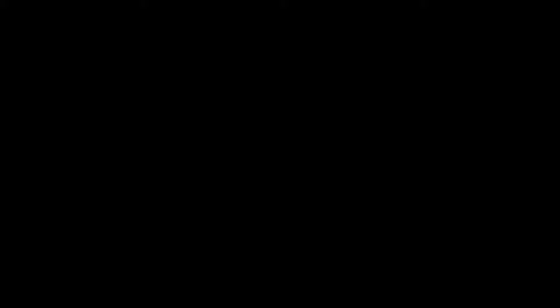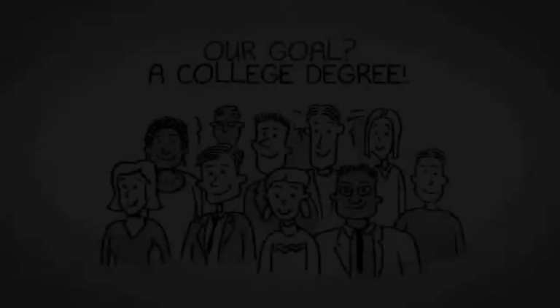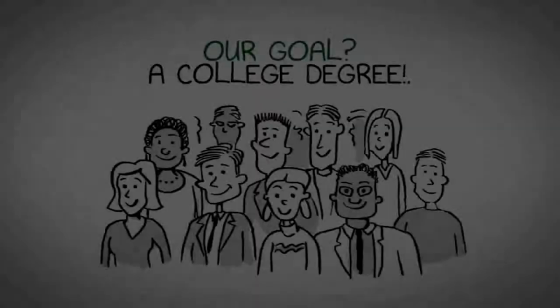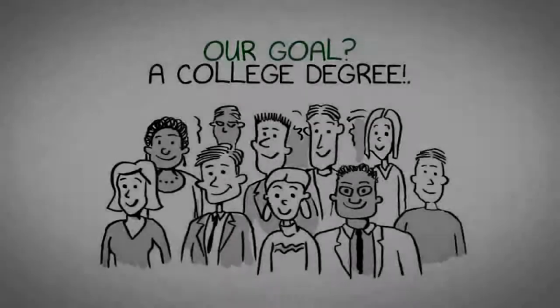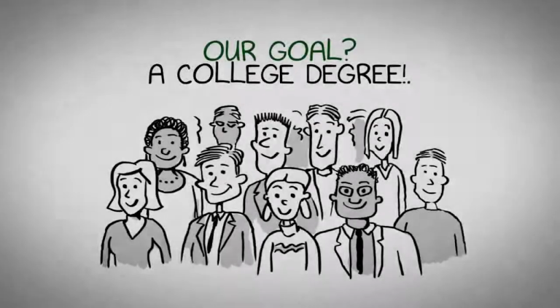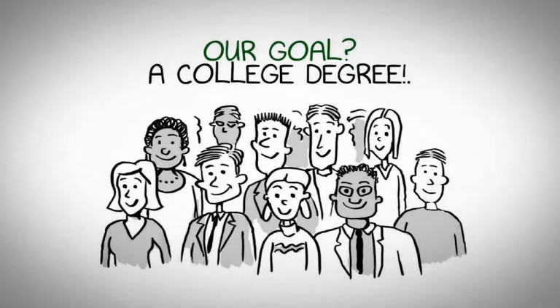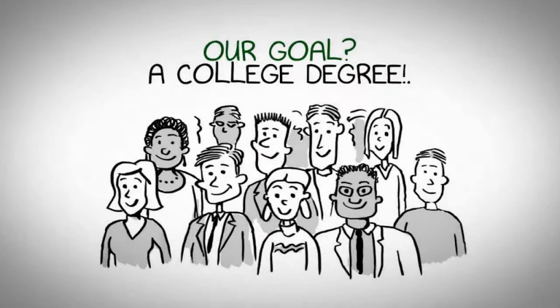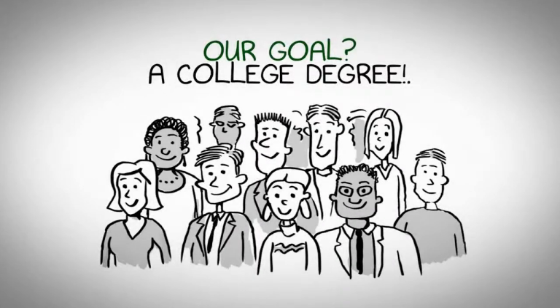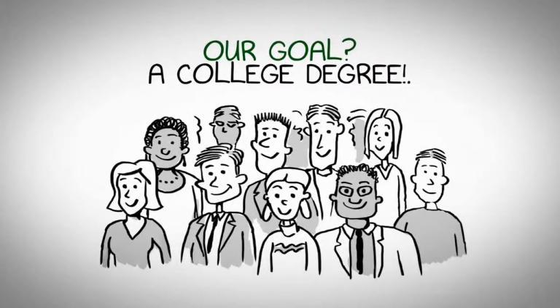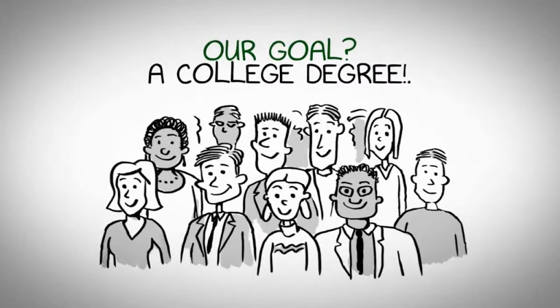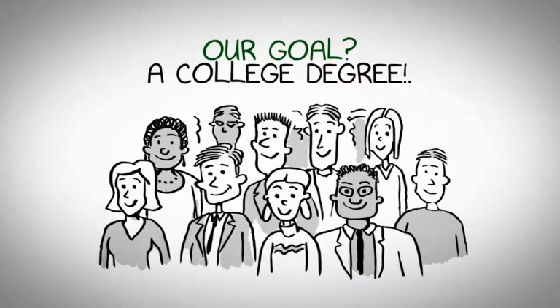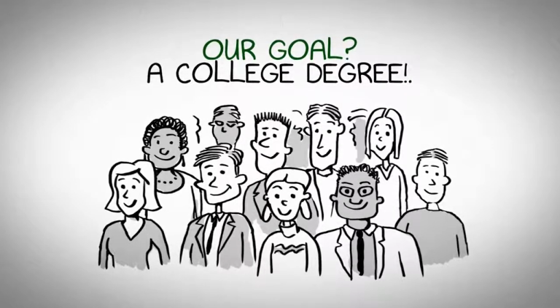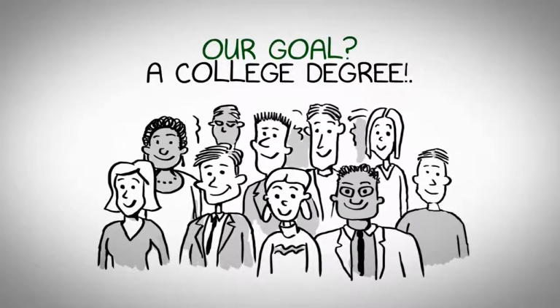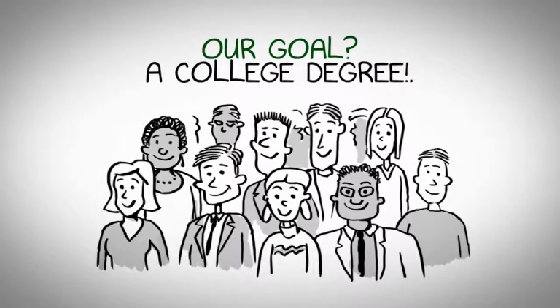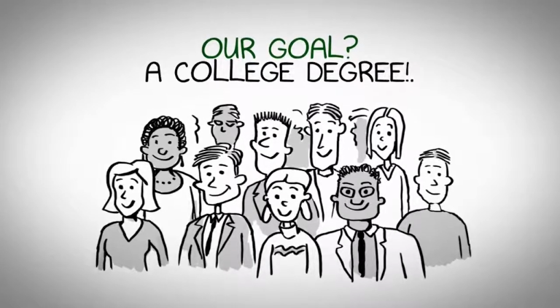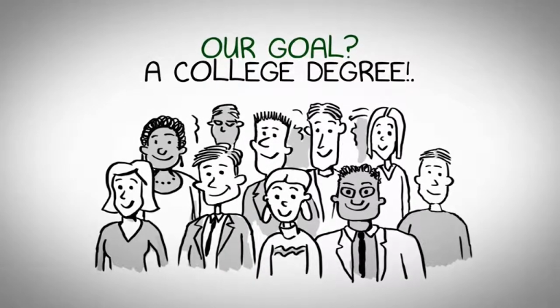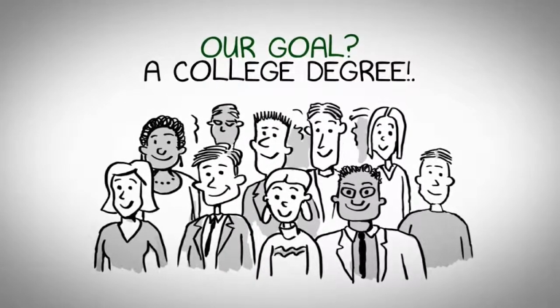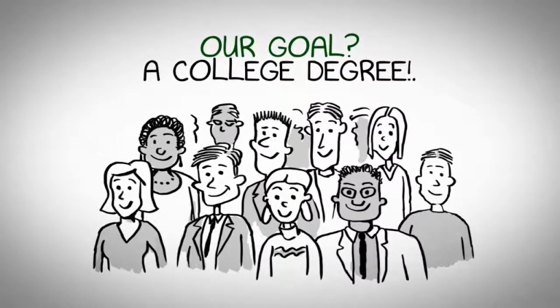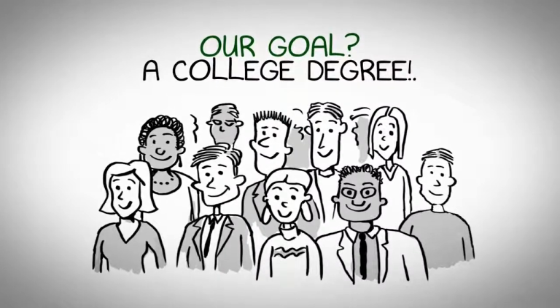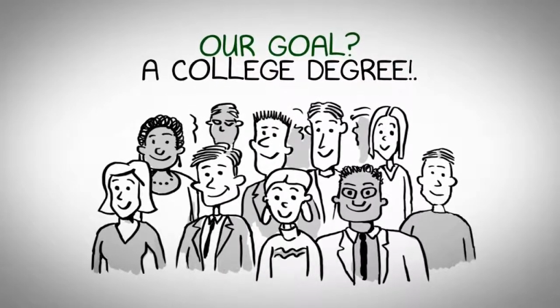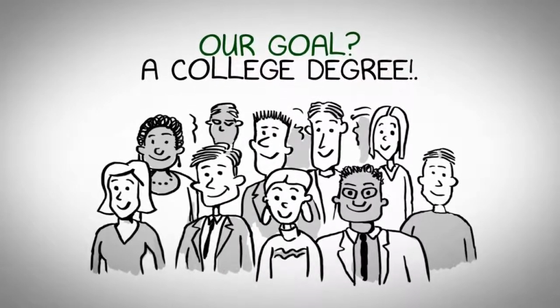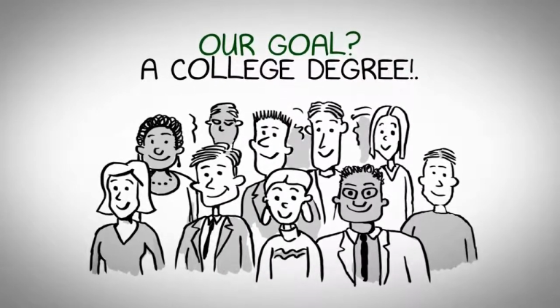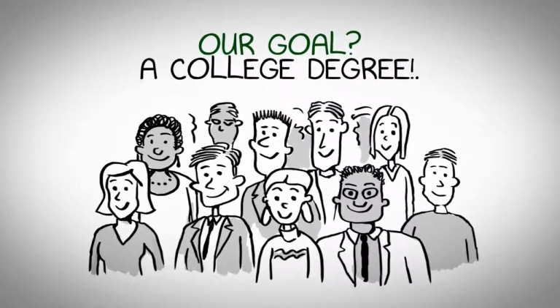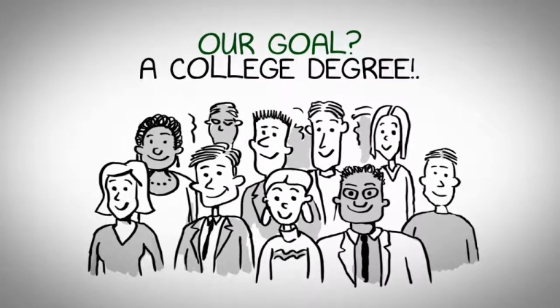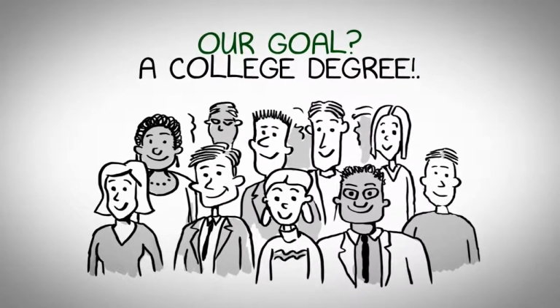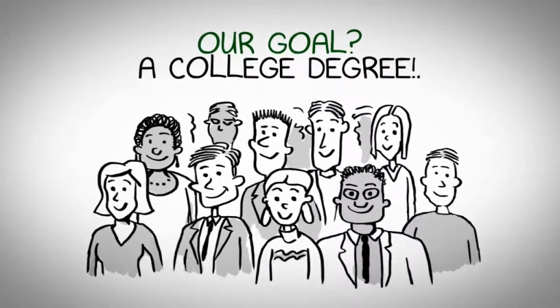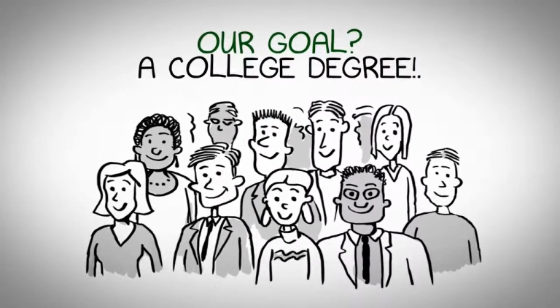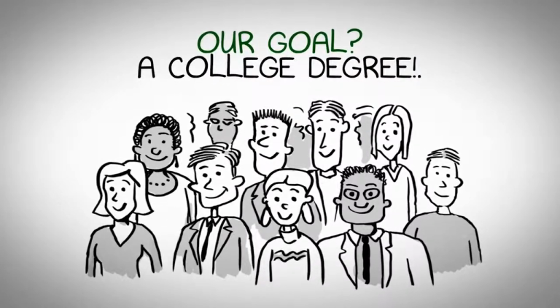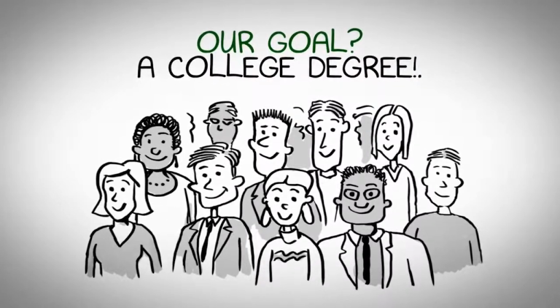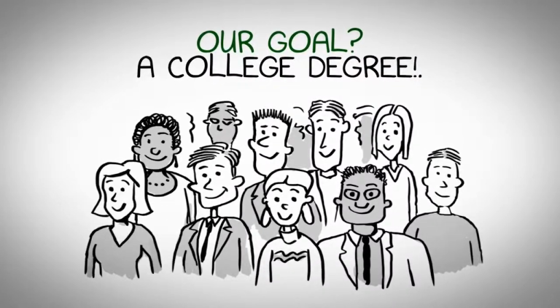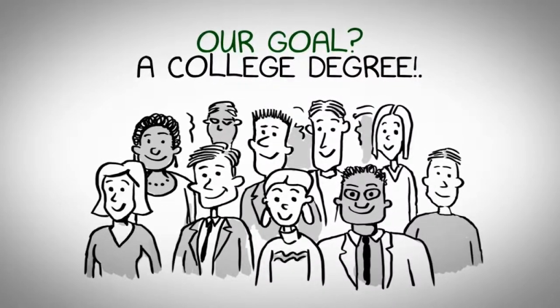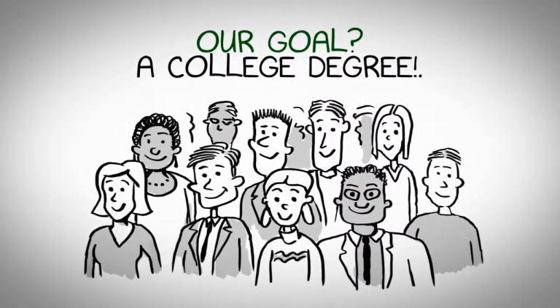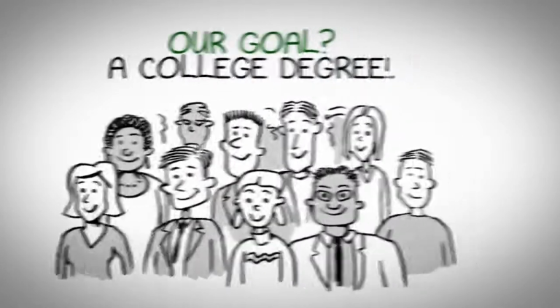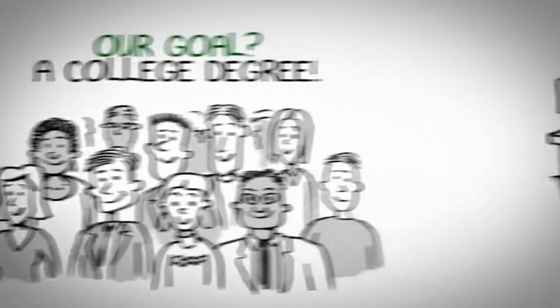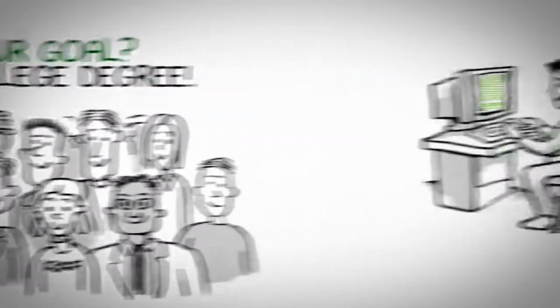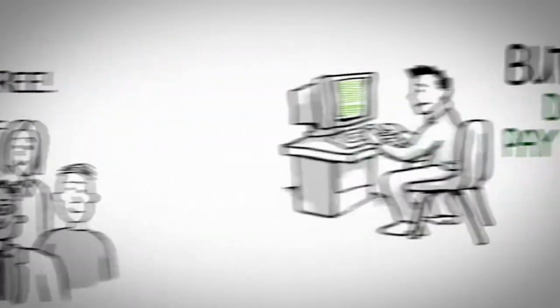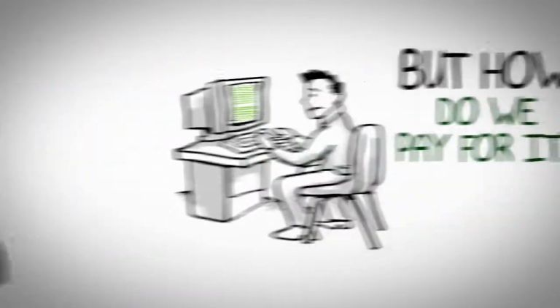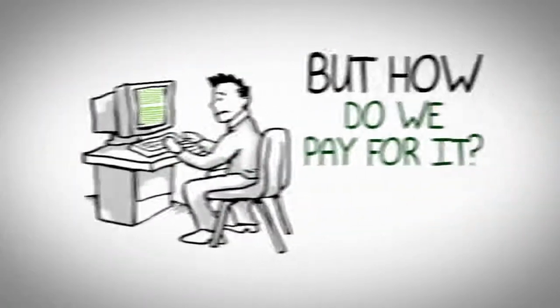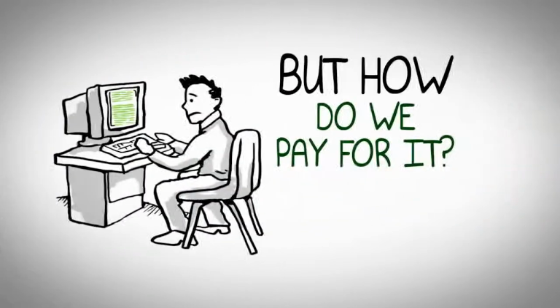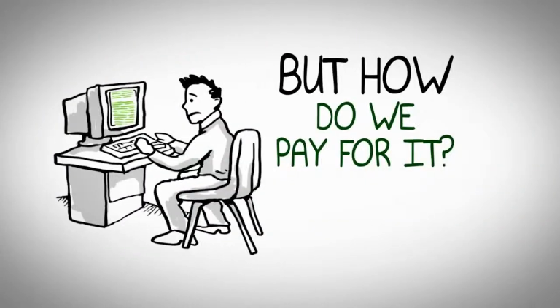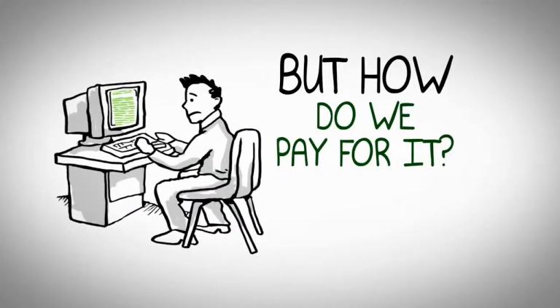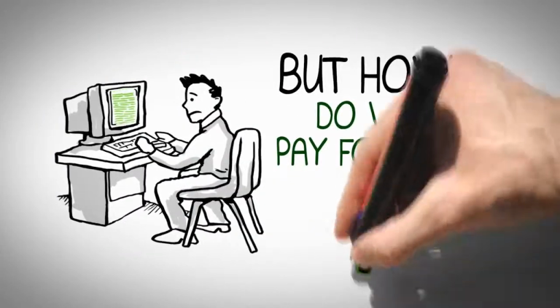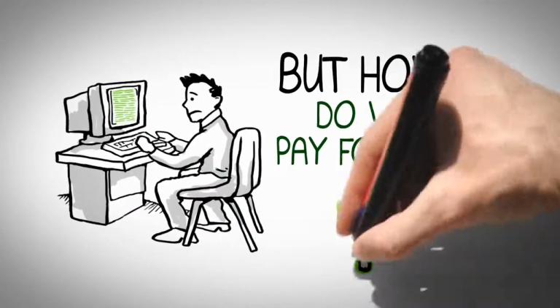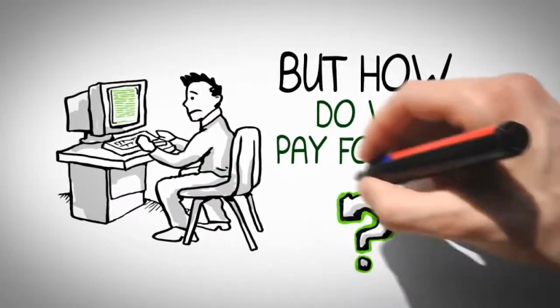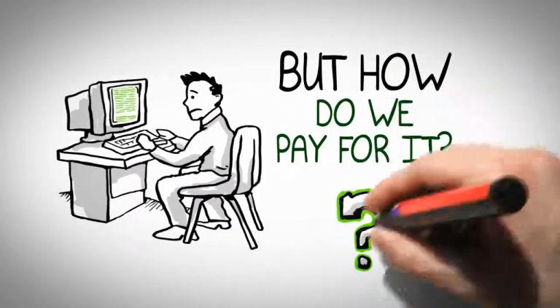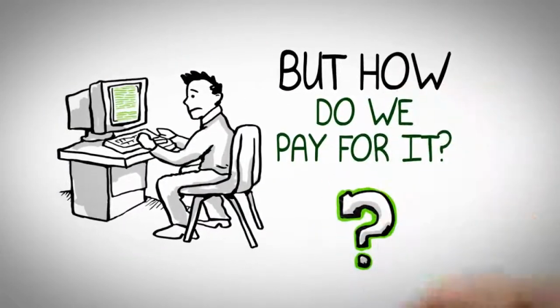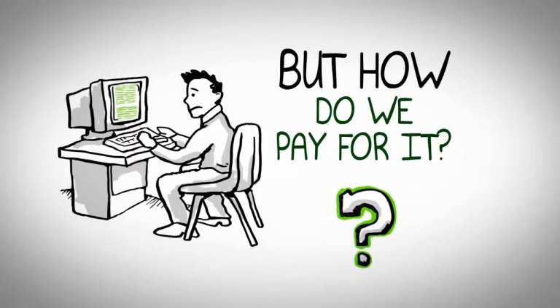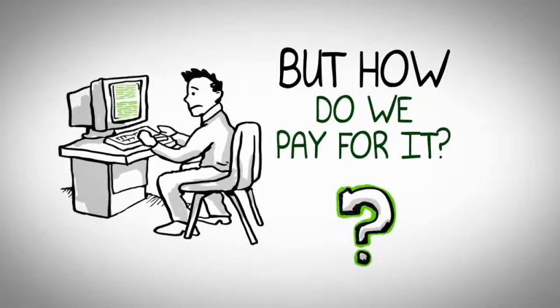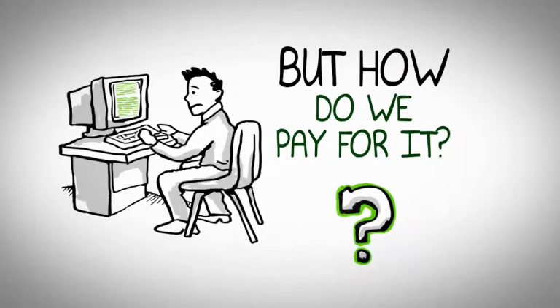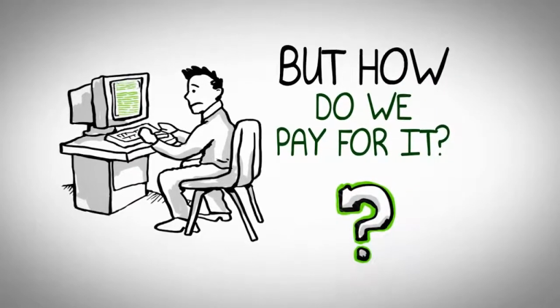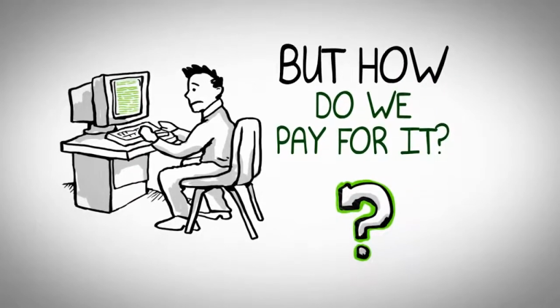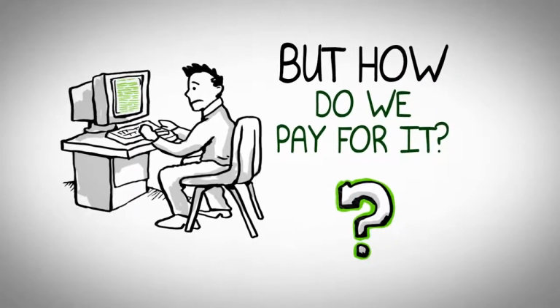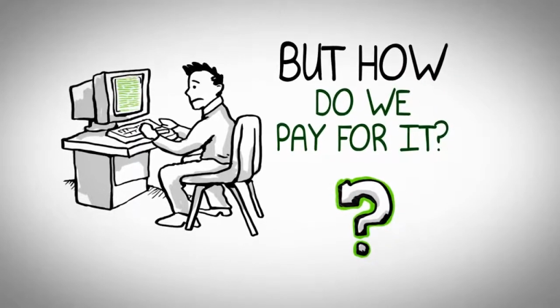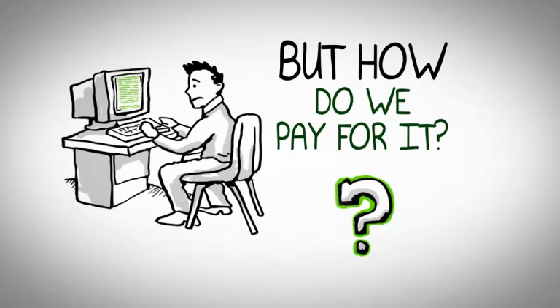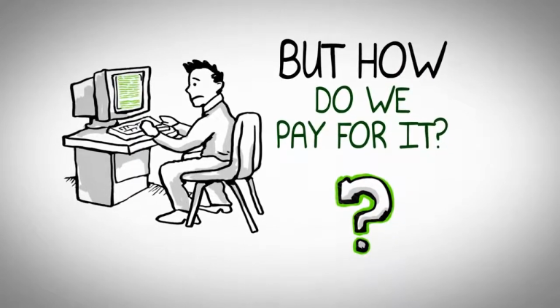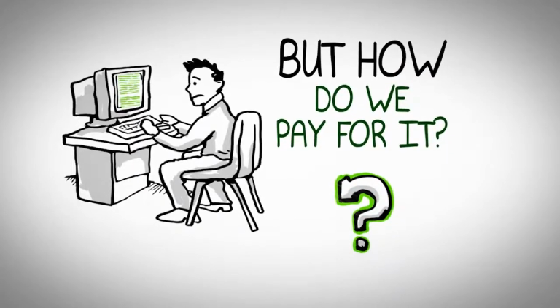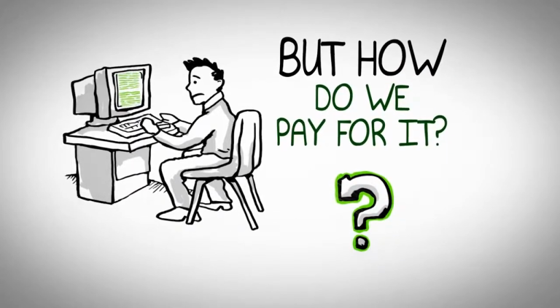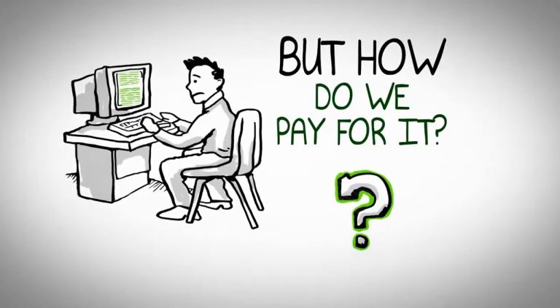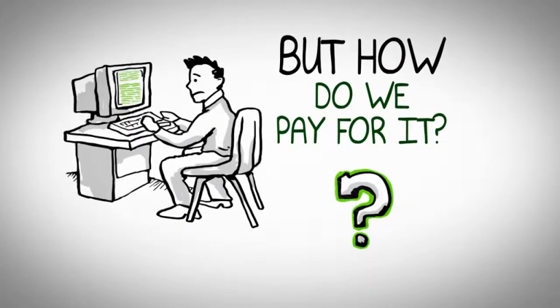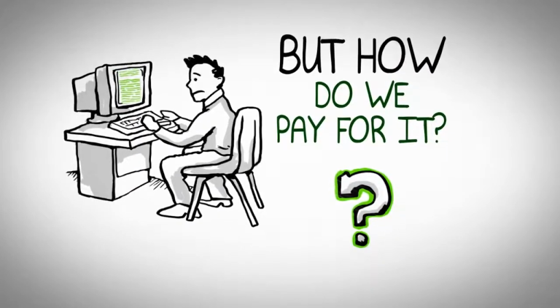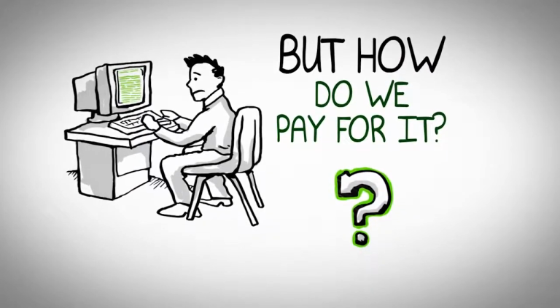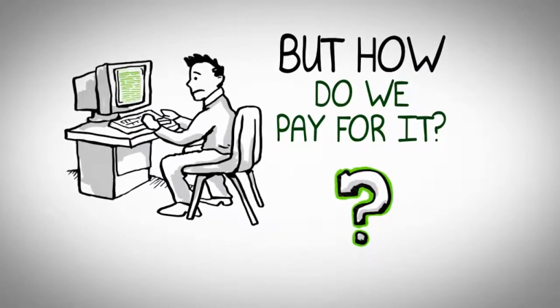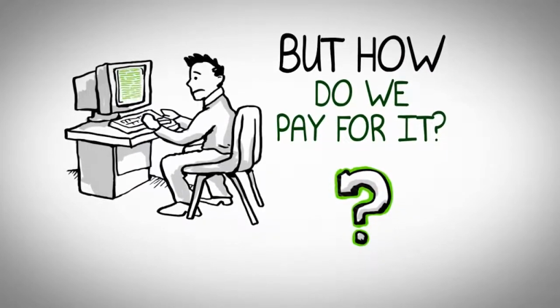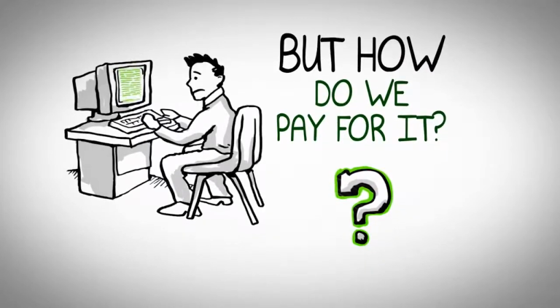Getting a college degree is a goal that a lot of us strive for. Figuring out how to pay for it can be a little confusing.